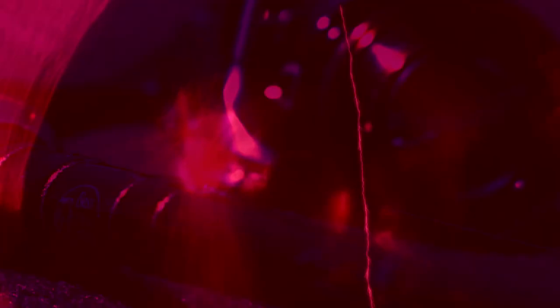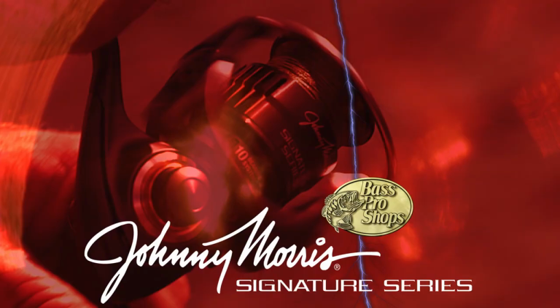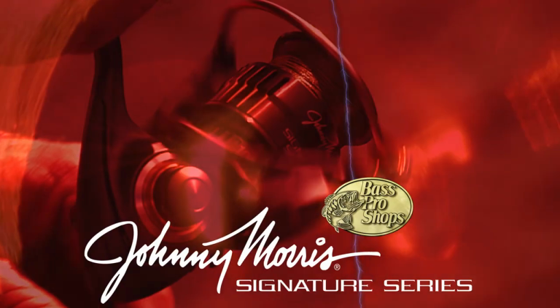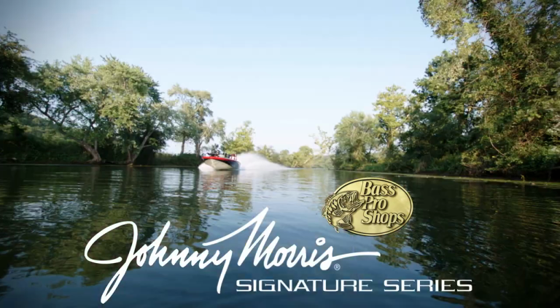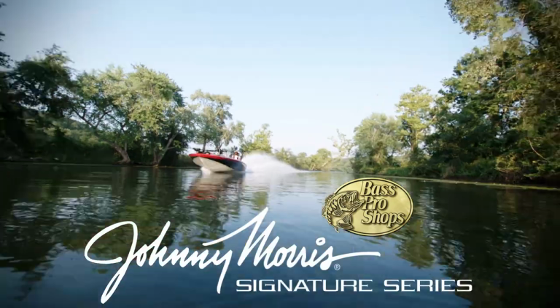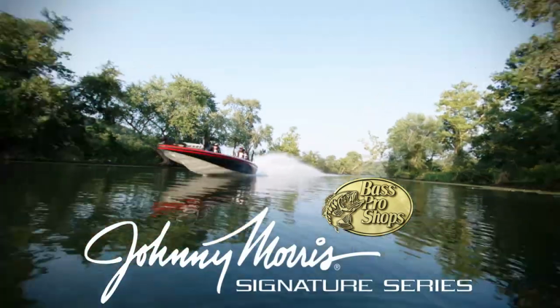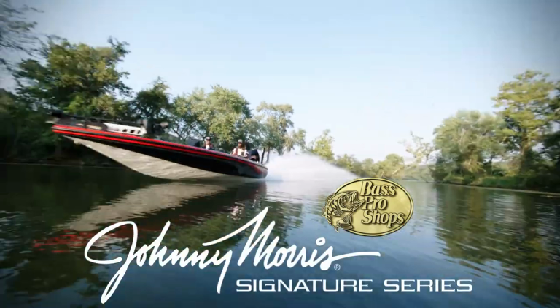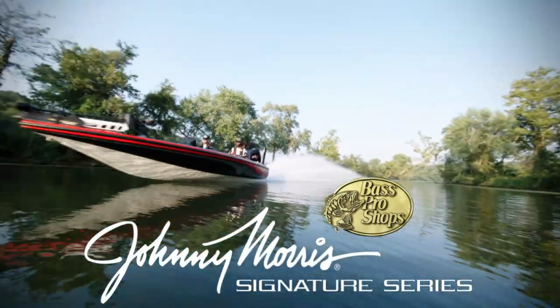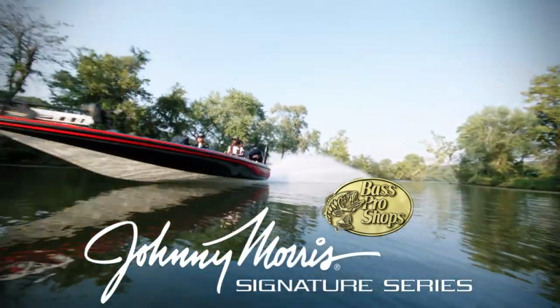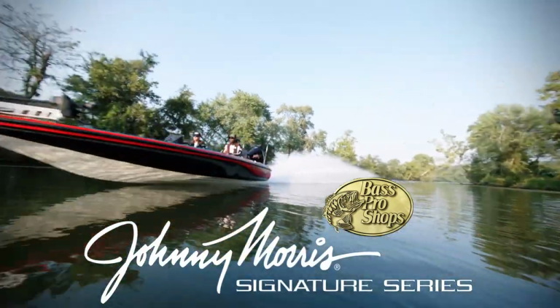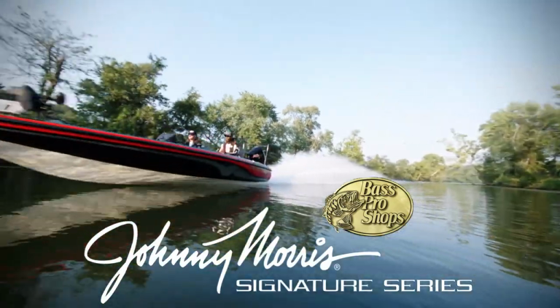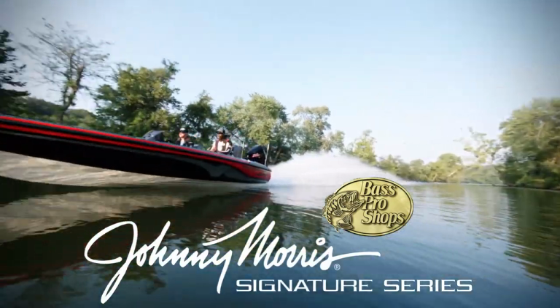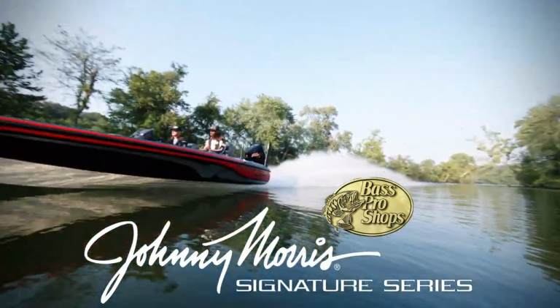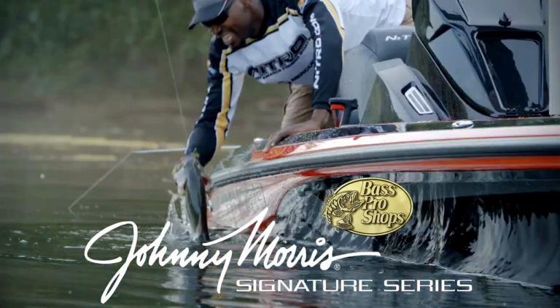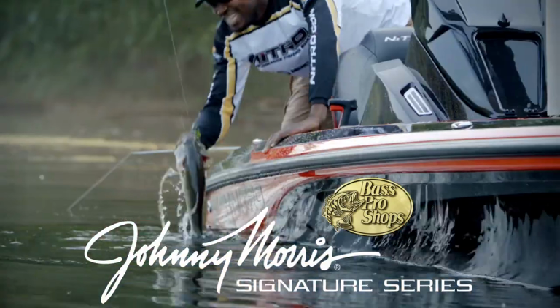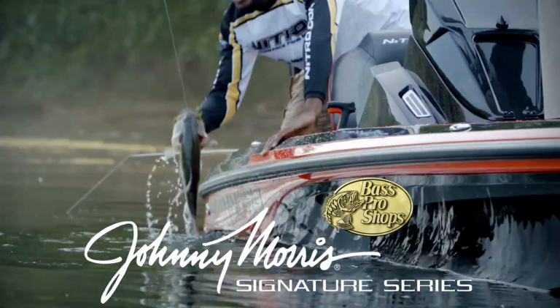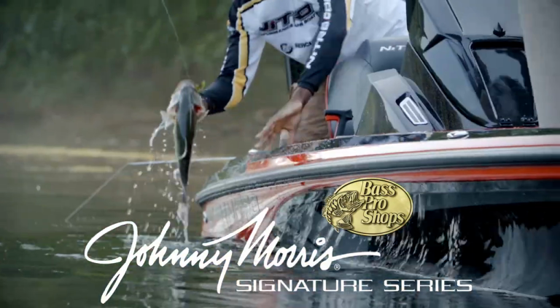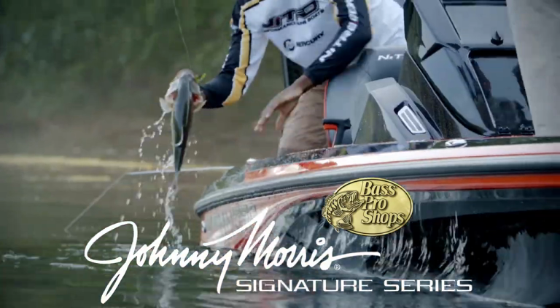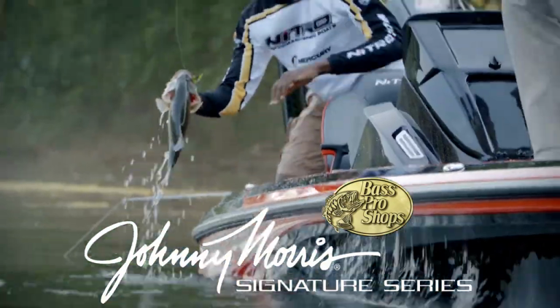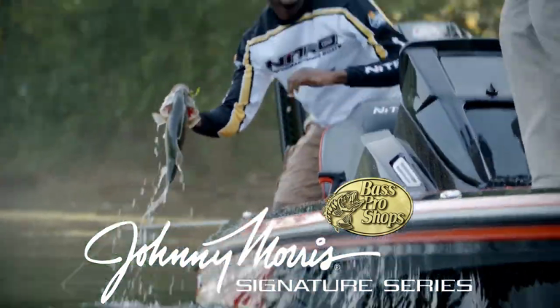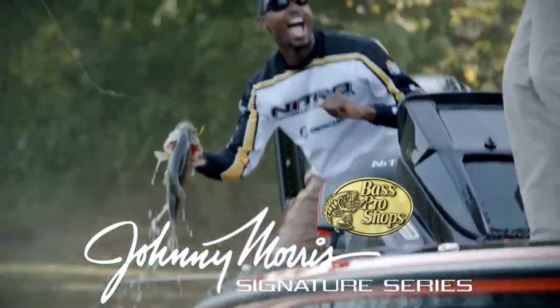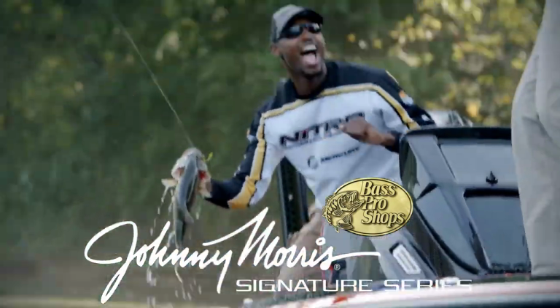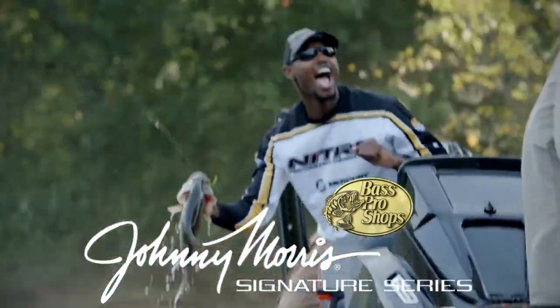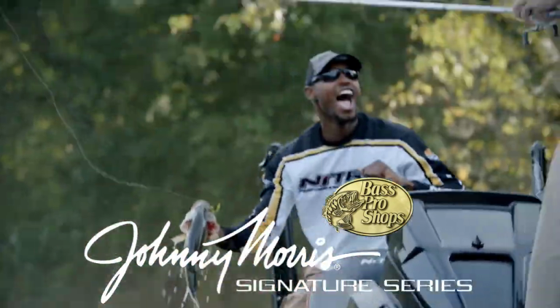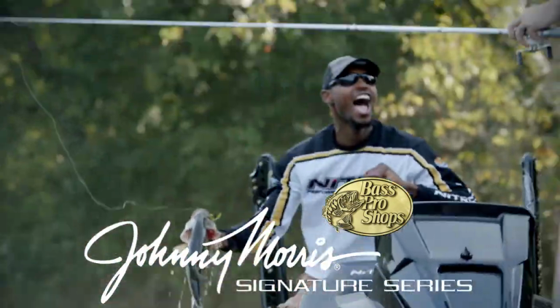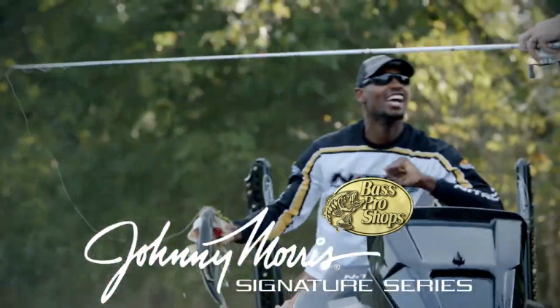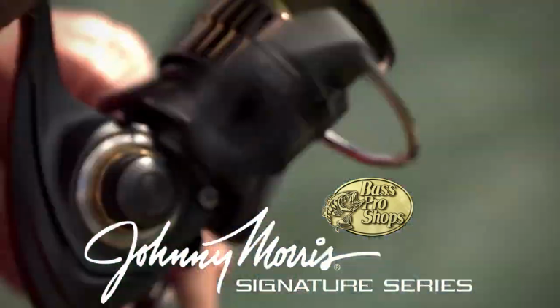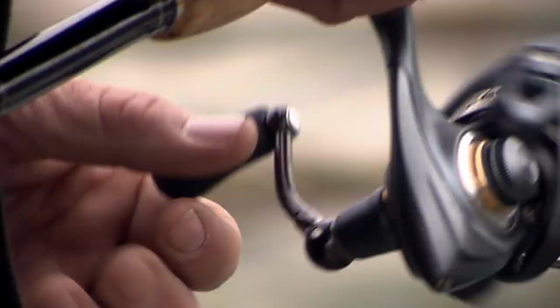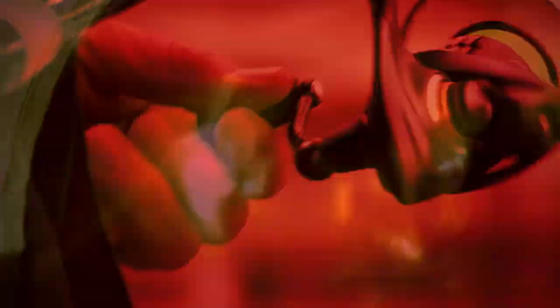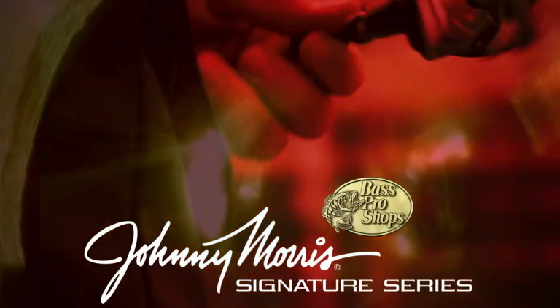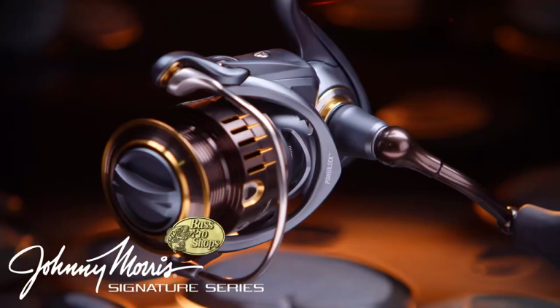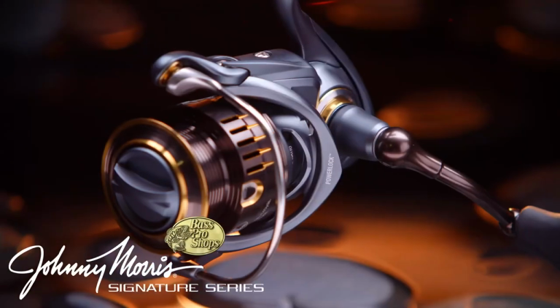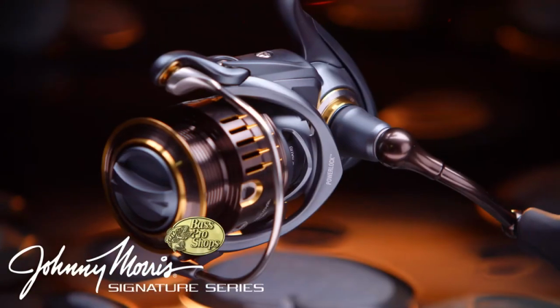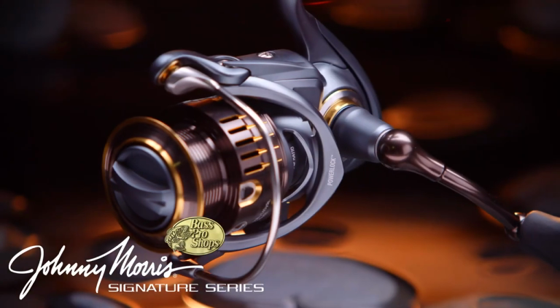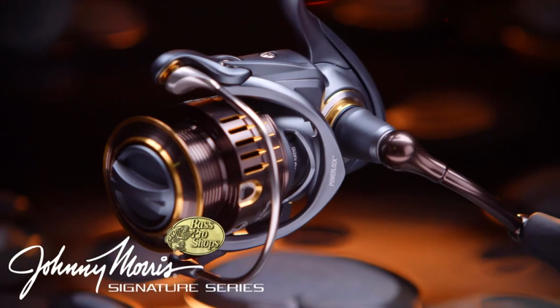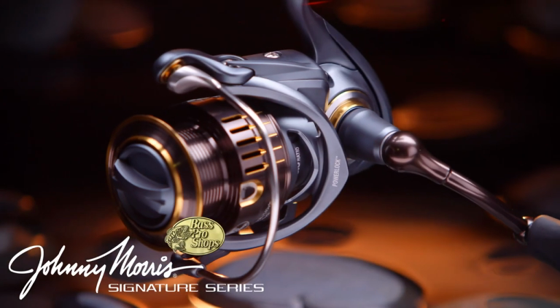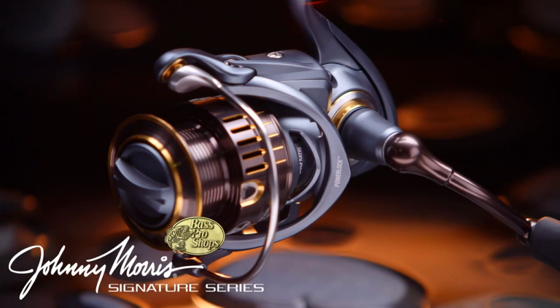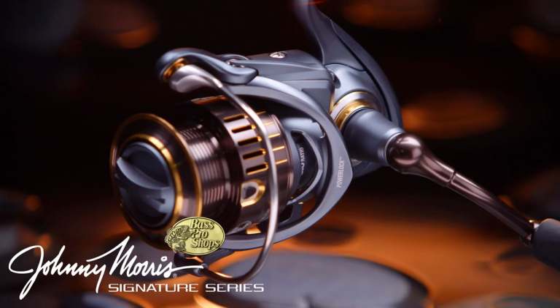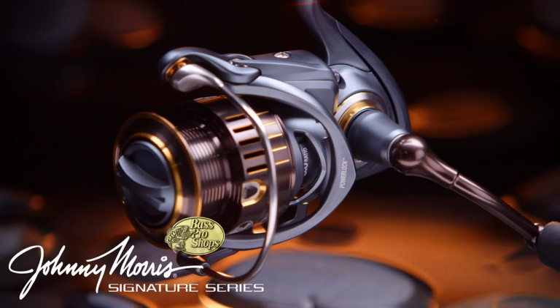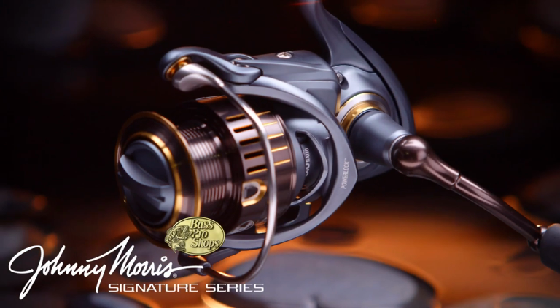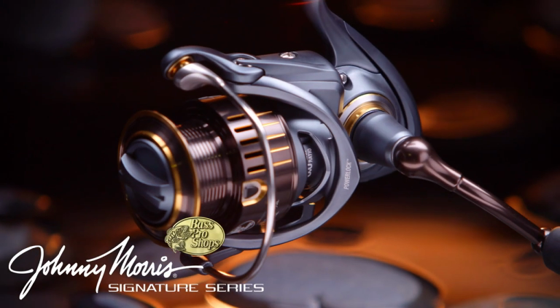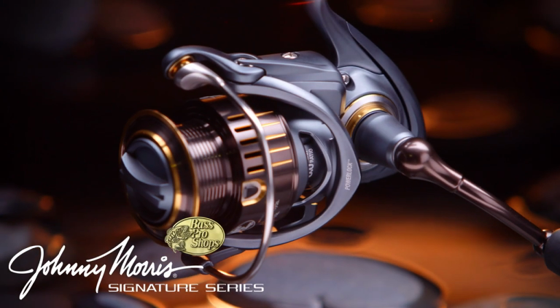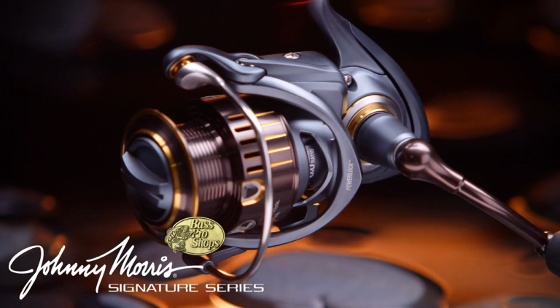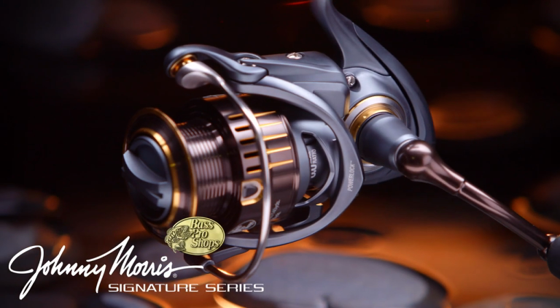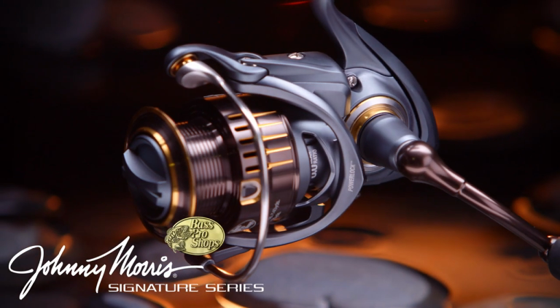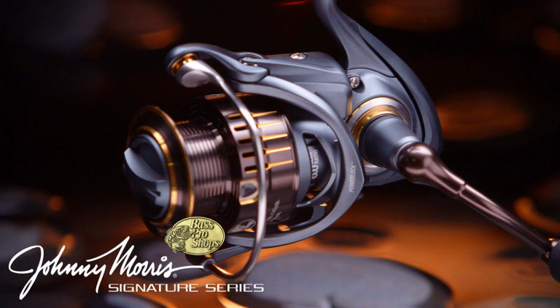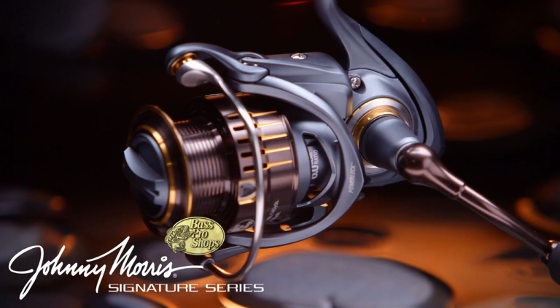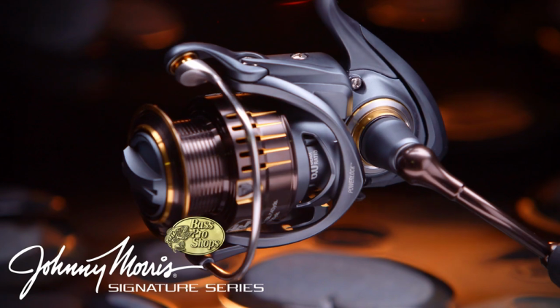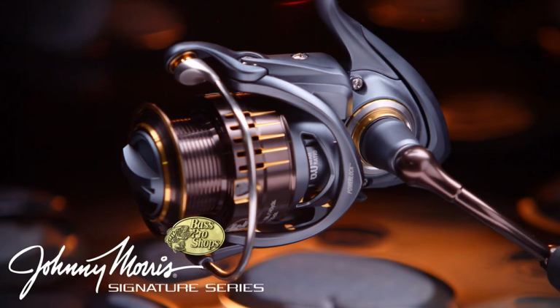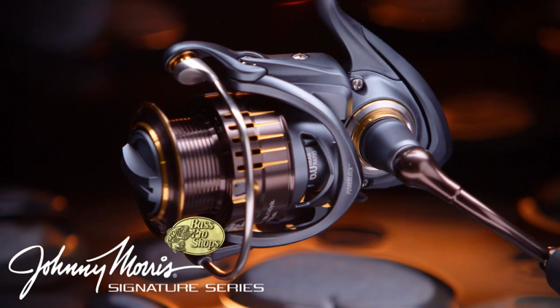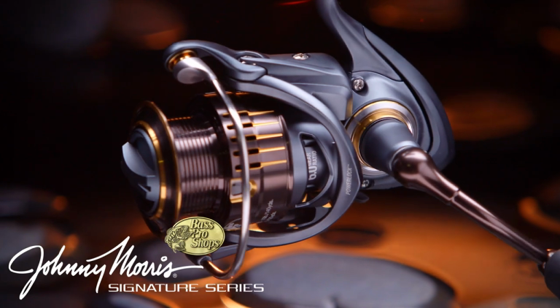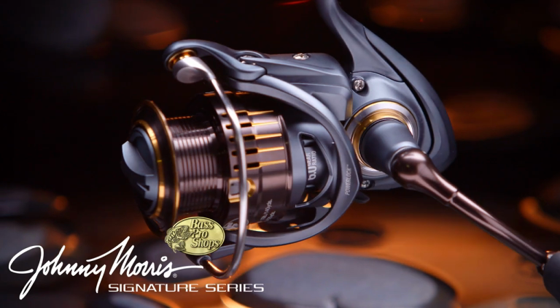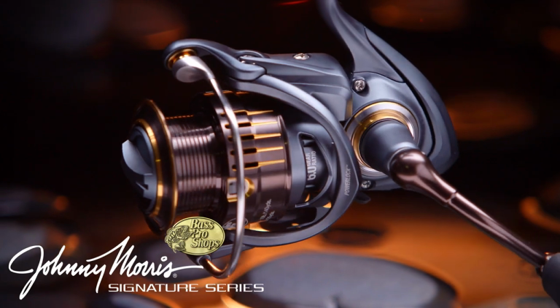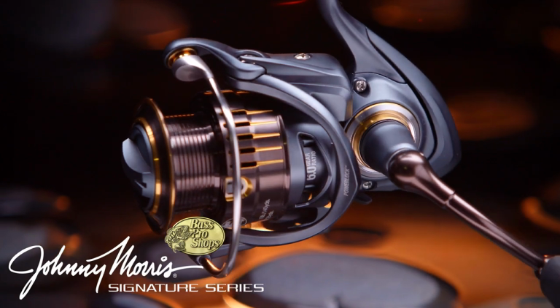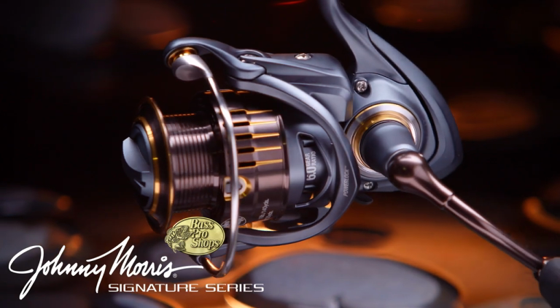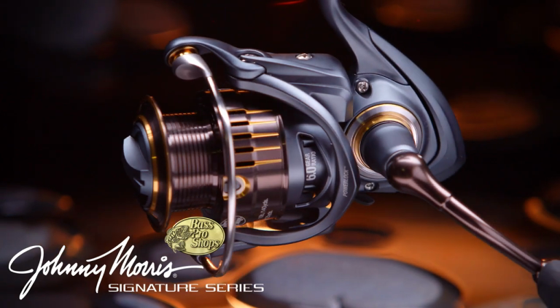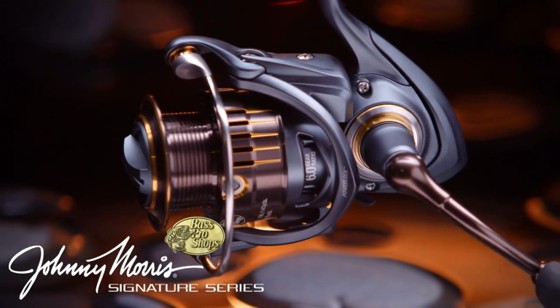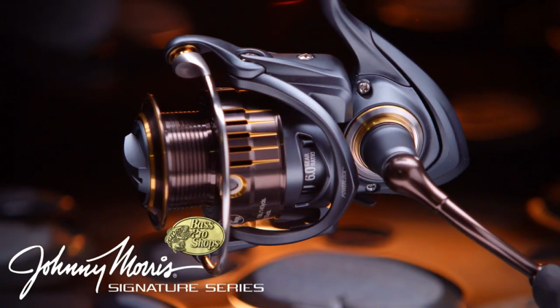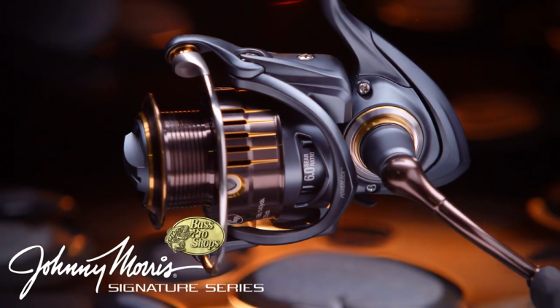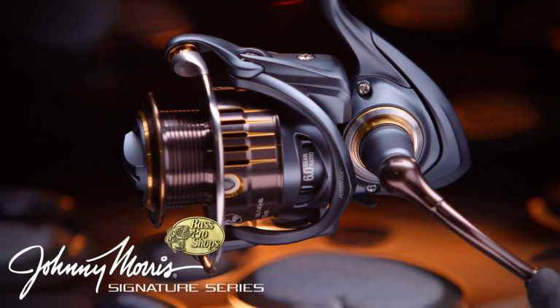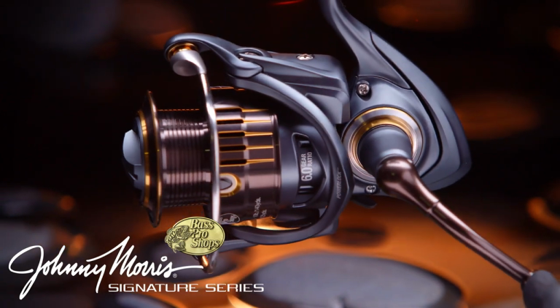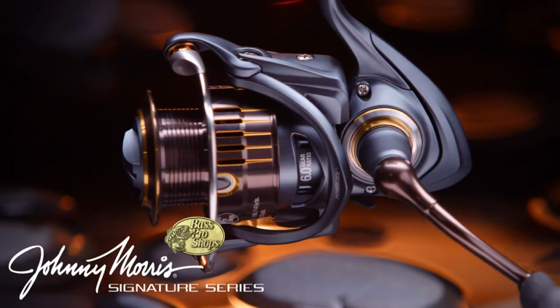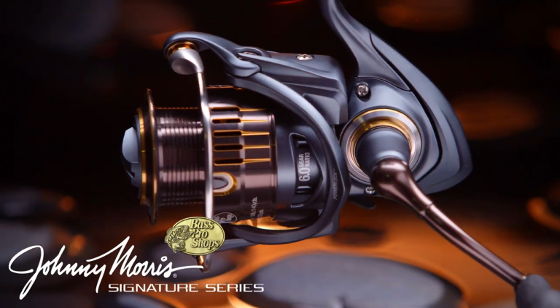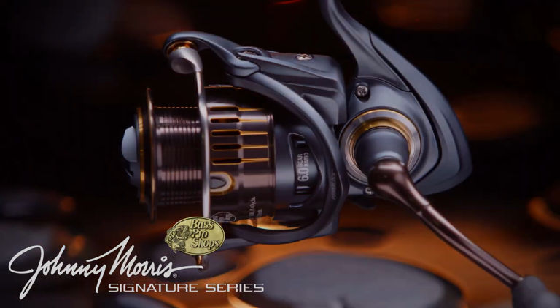Fish the same reel that pros fish. The Bass Pro Shop's Johnny Morris Signature Series Spinning Reel.